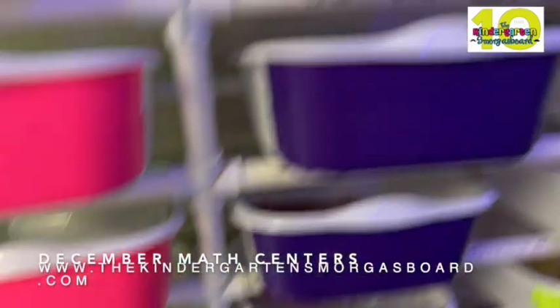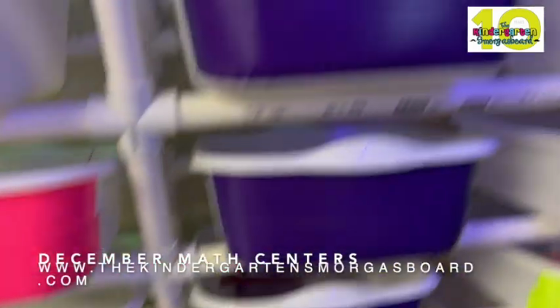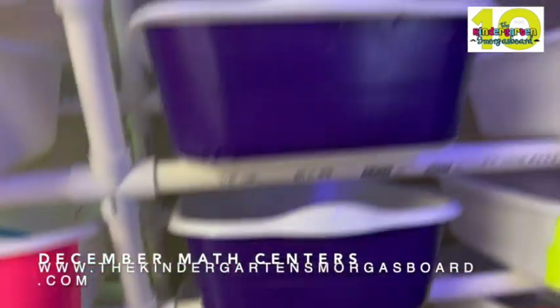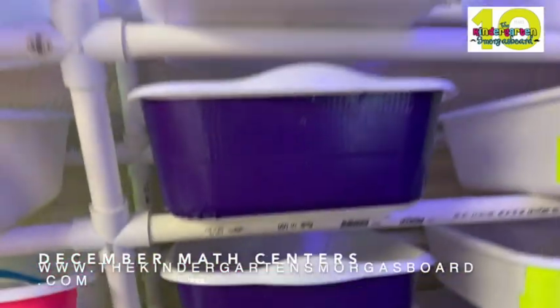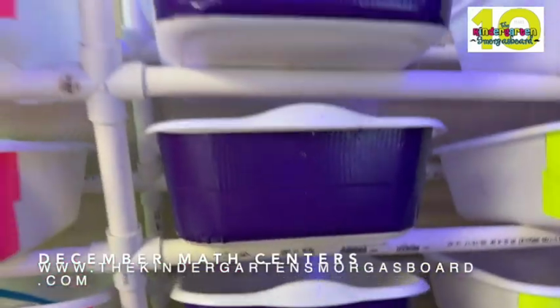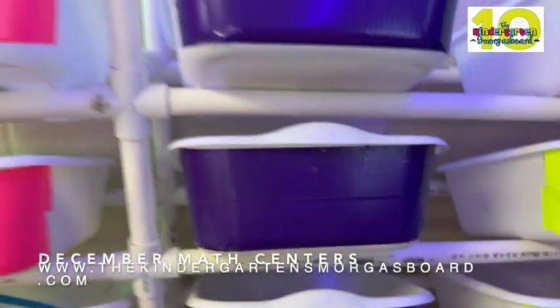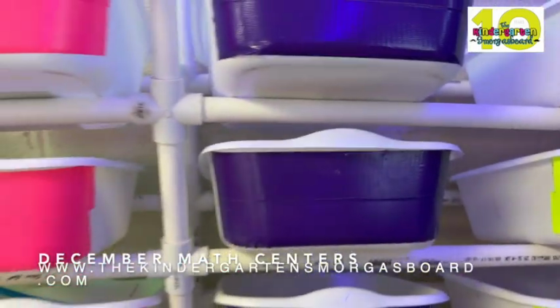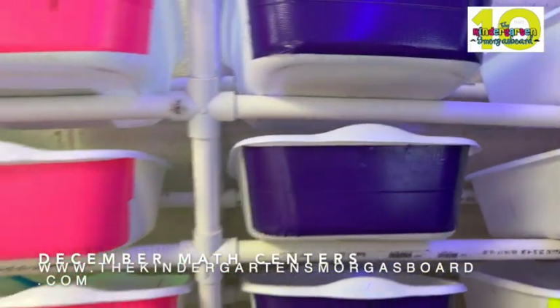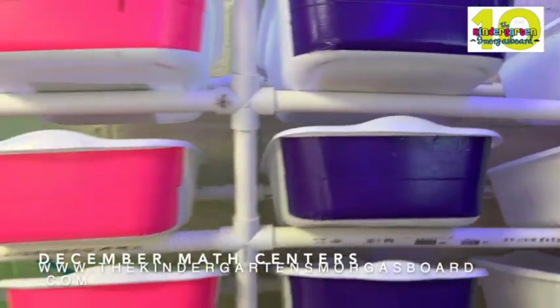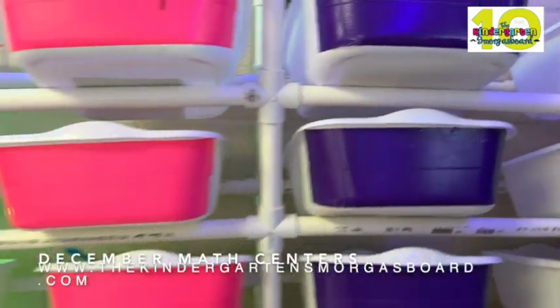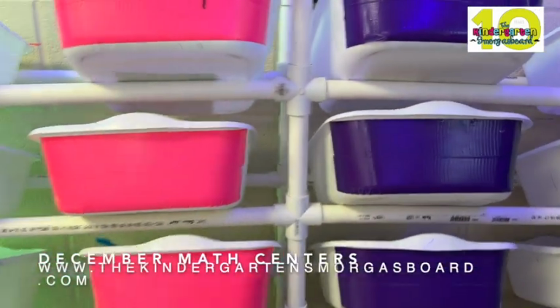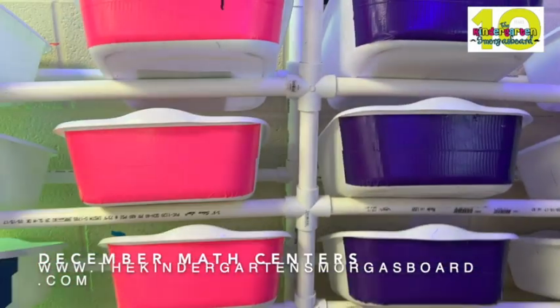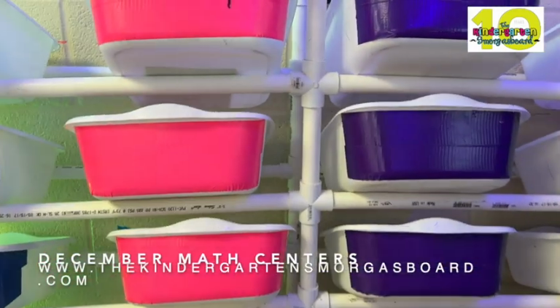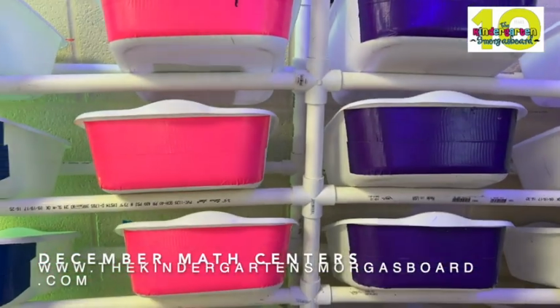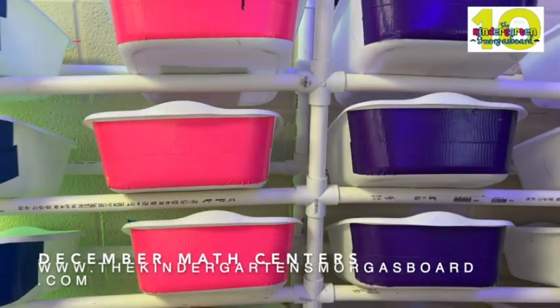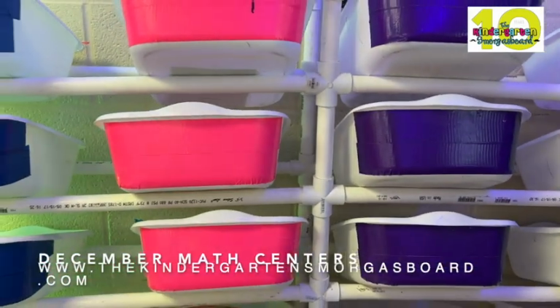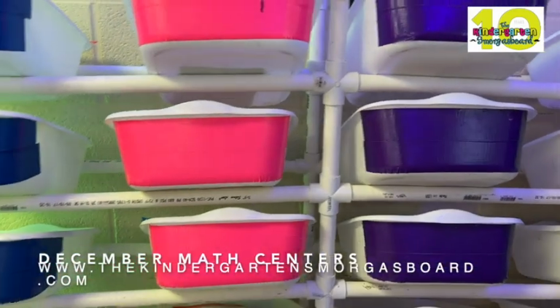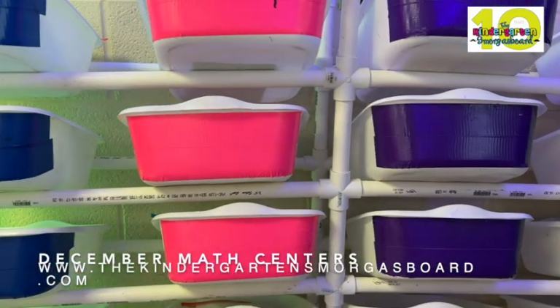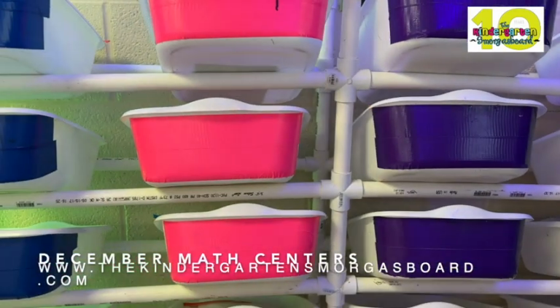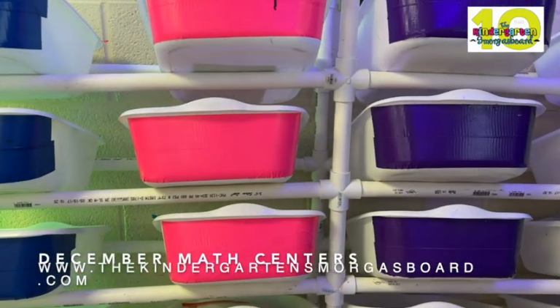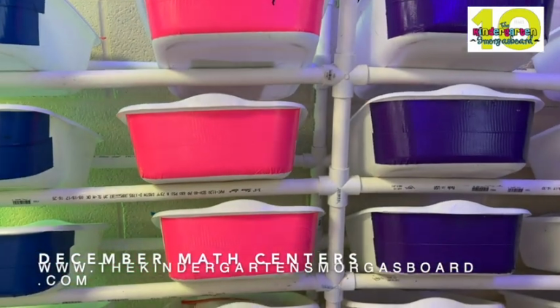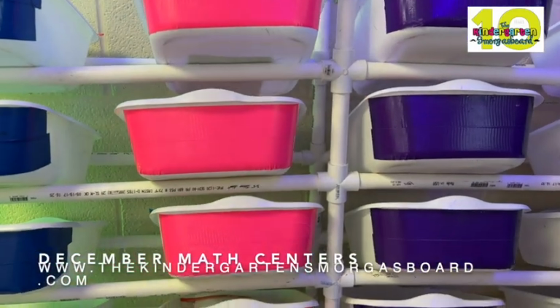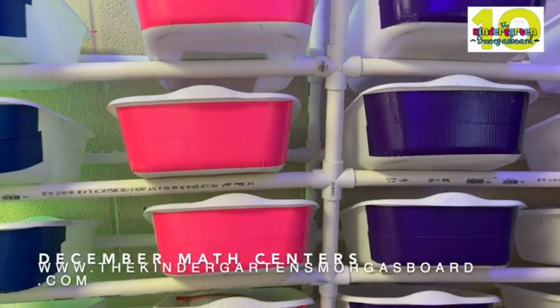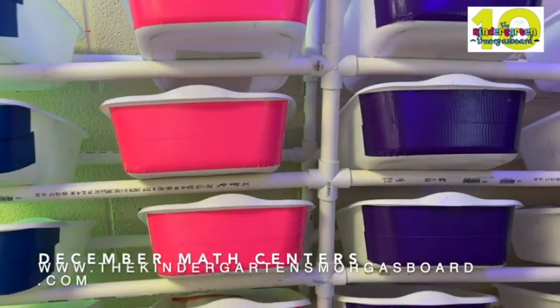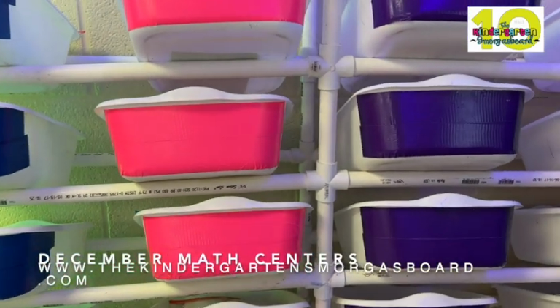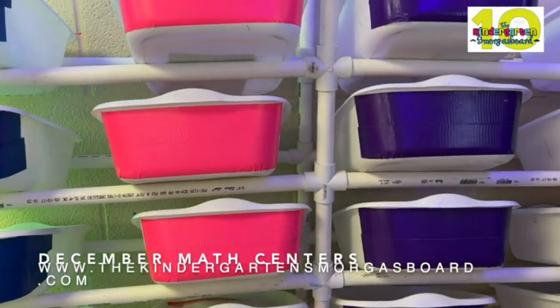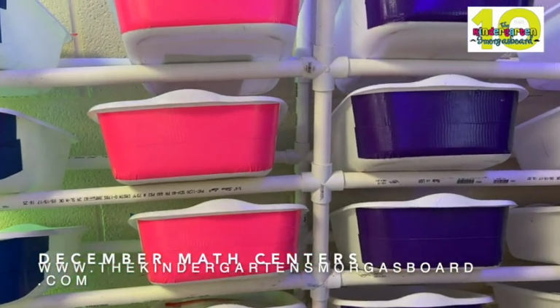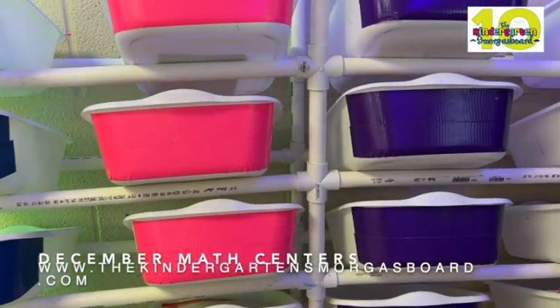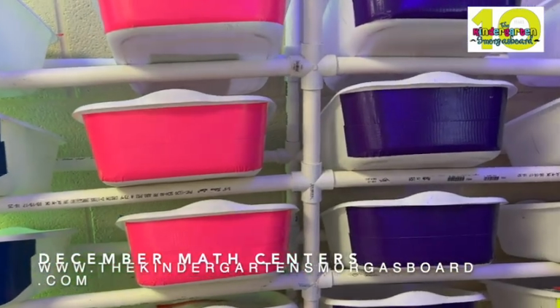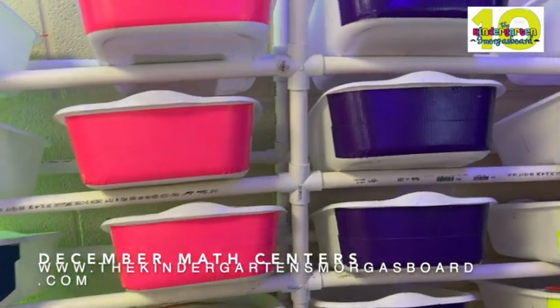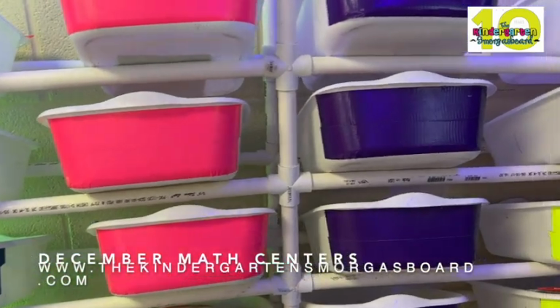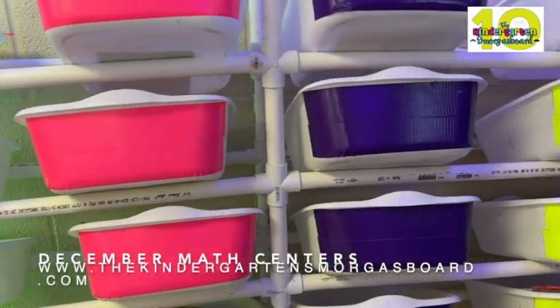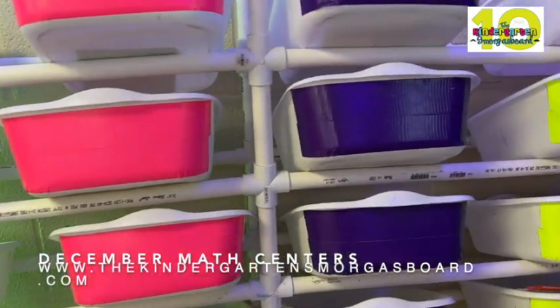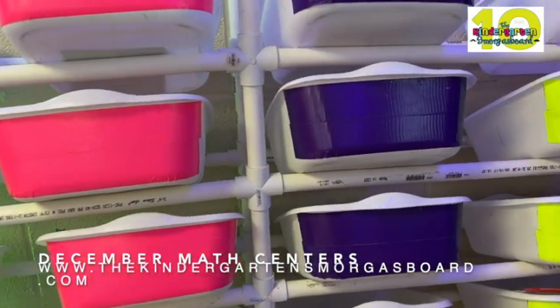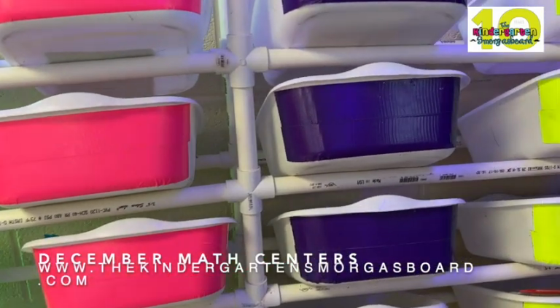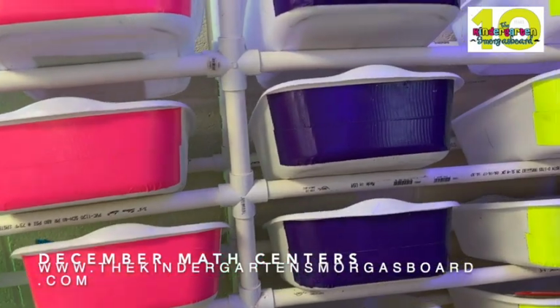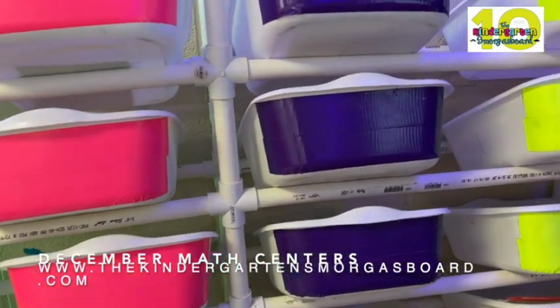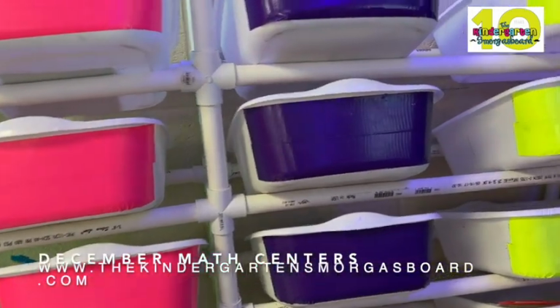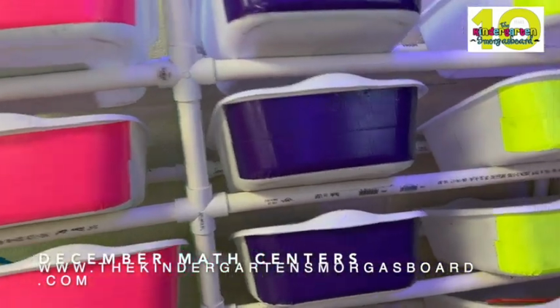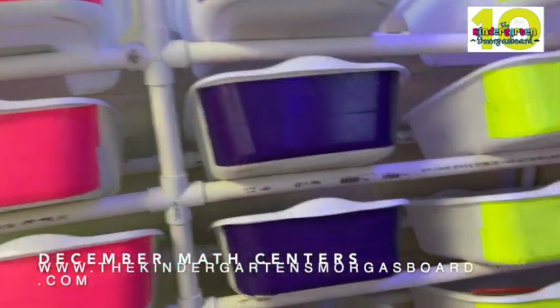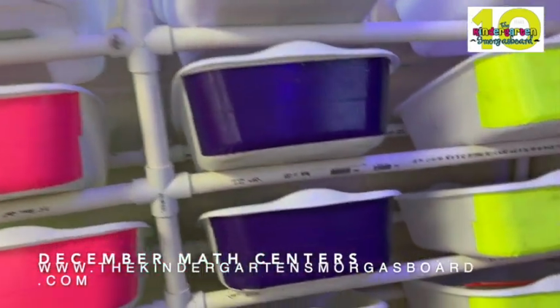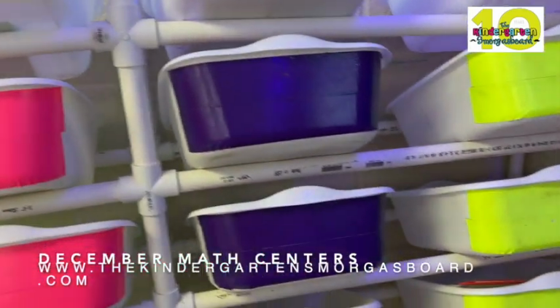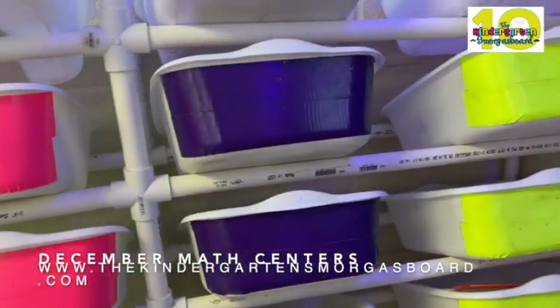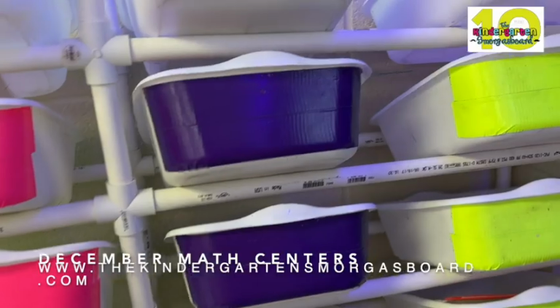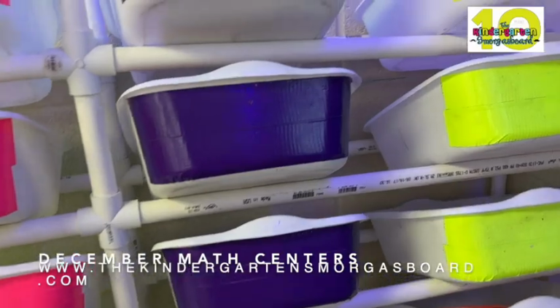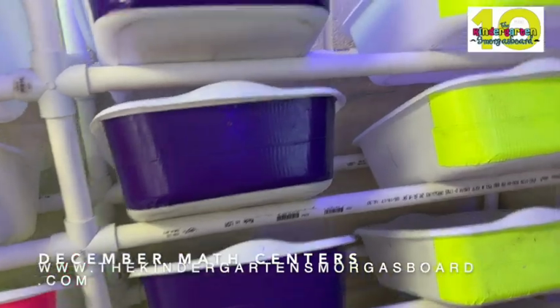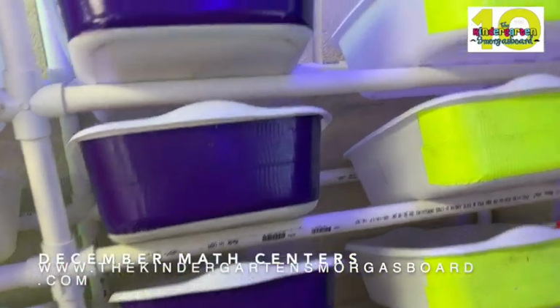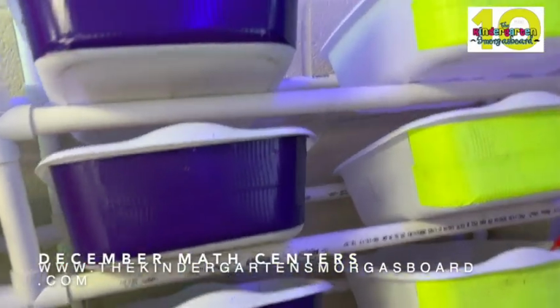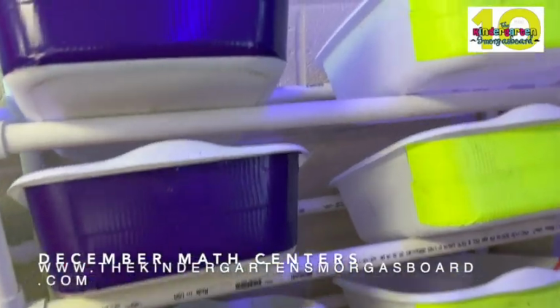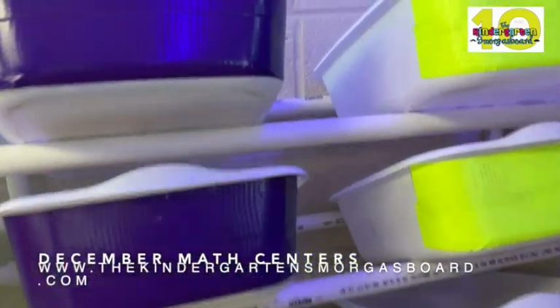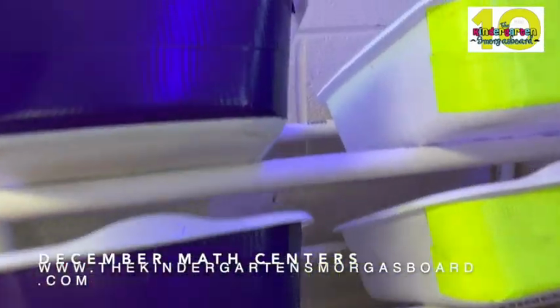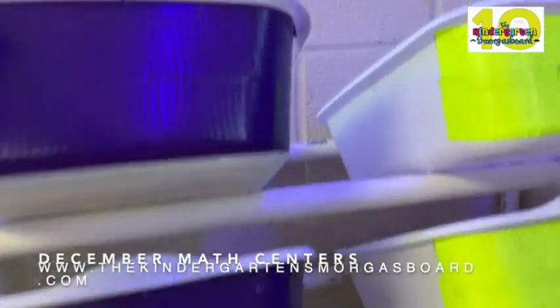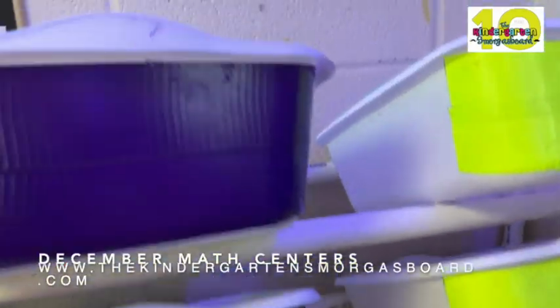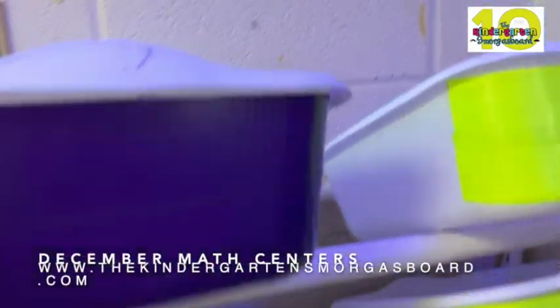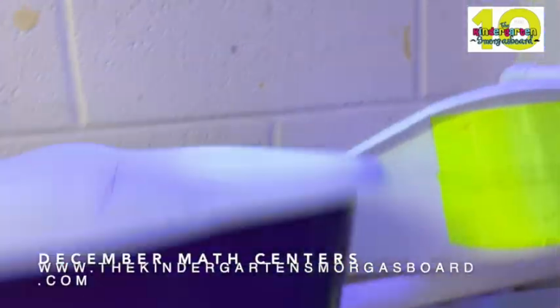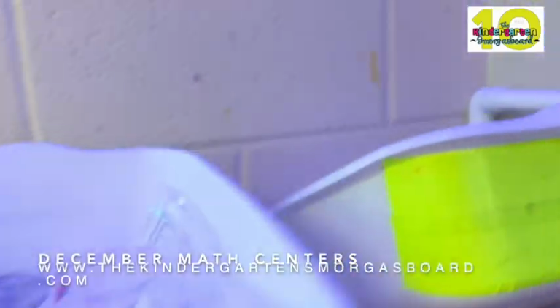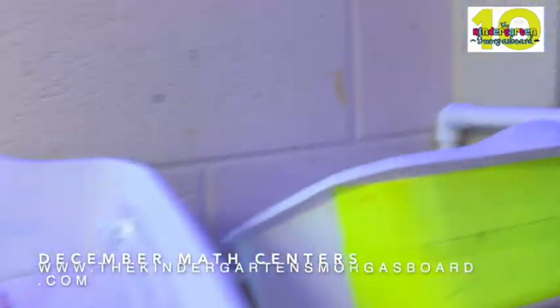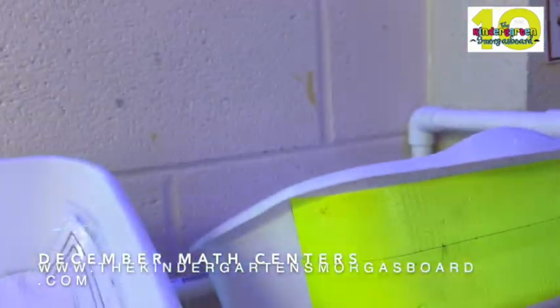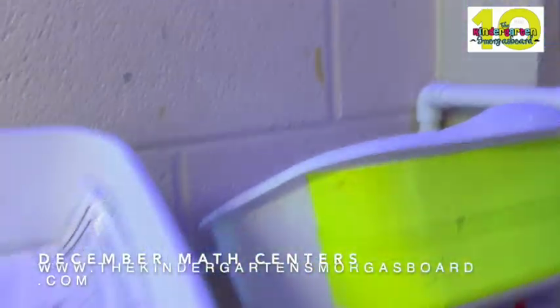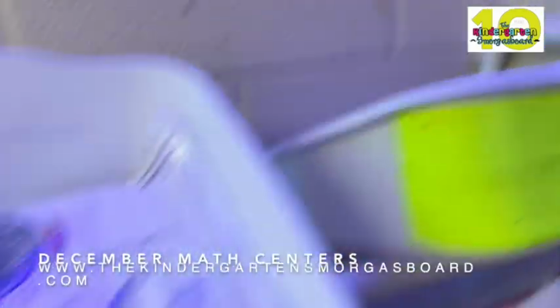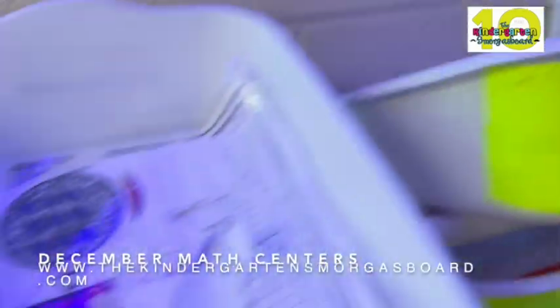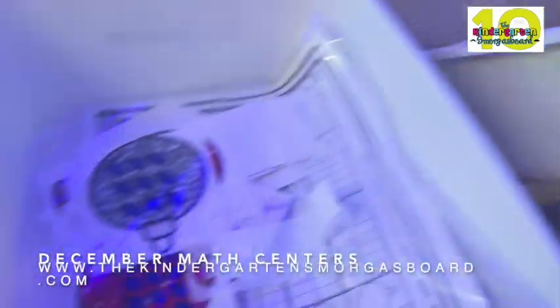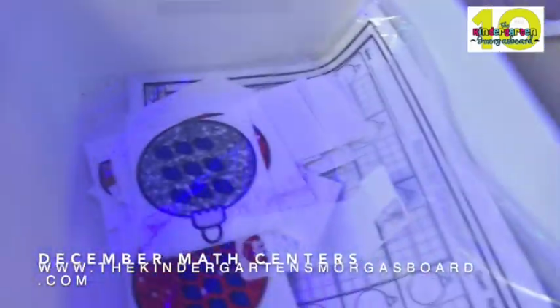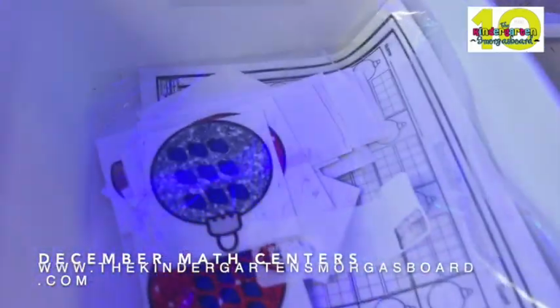And you can see the way the skills repeat. So lots of spinners, but maybe they're doing numbers, maybe they're doing 10 frames. And so that's how we keep things simple.